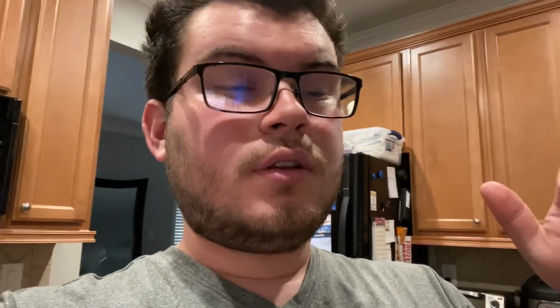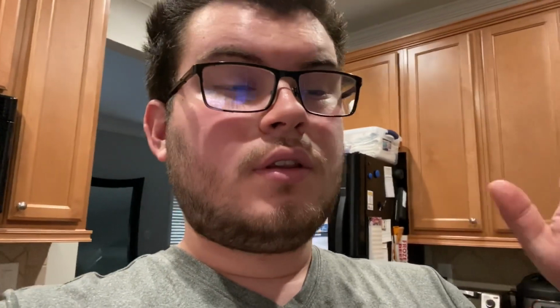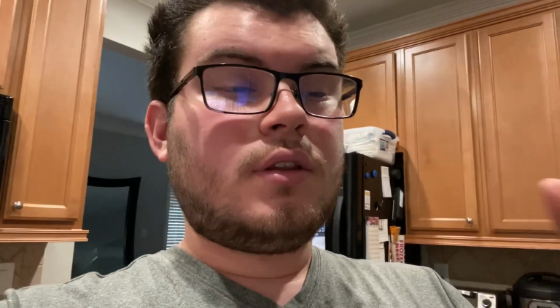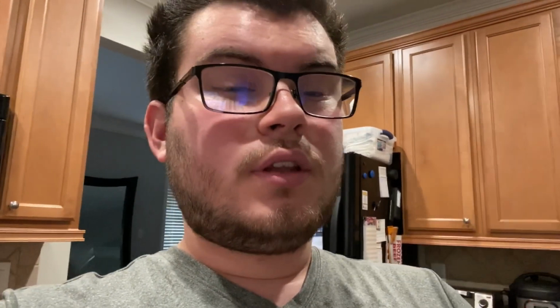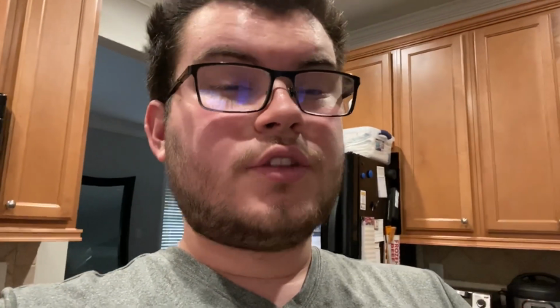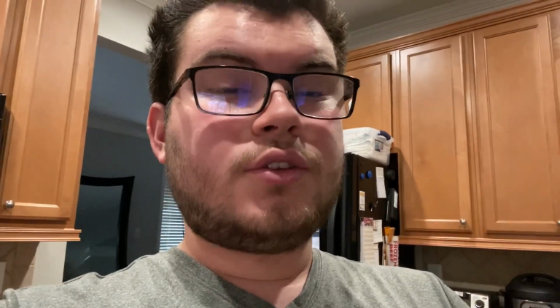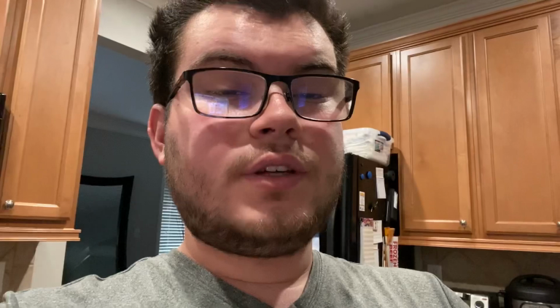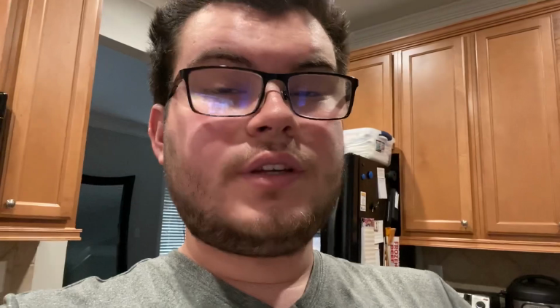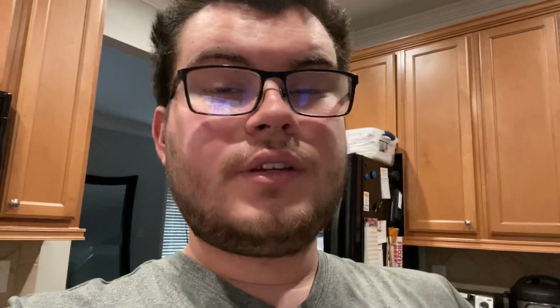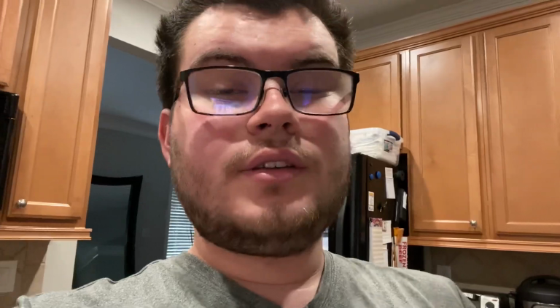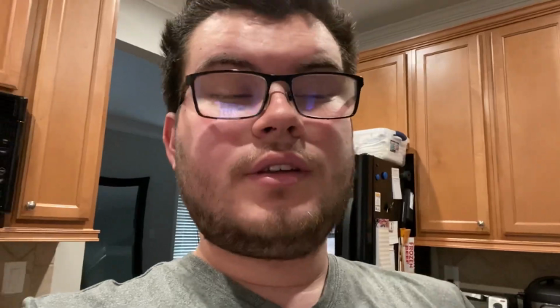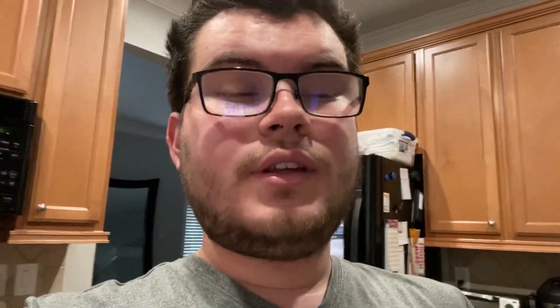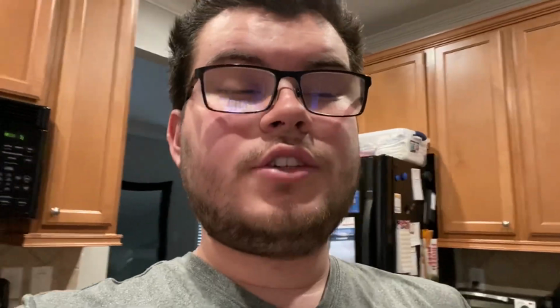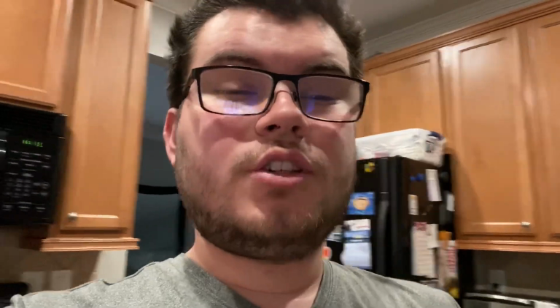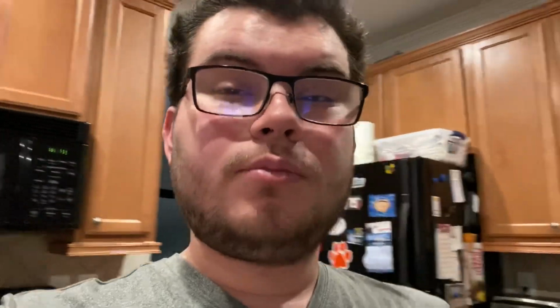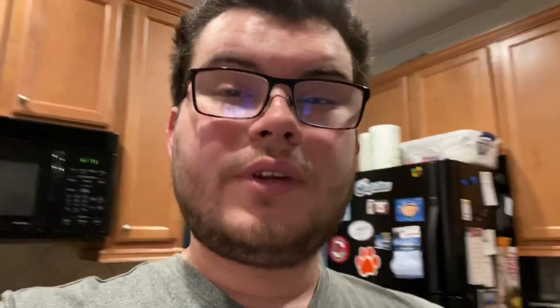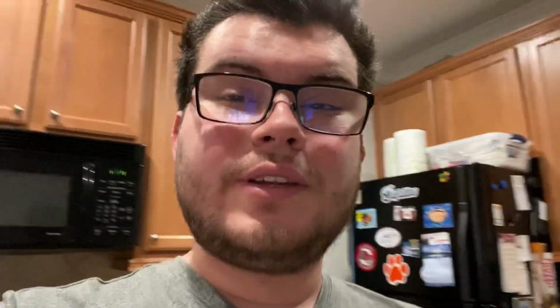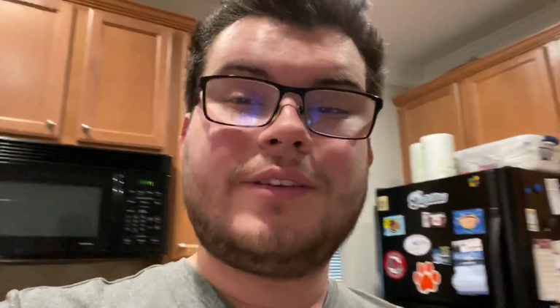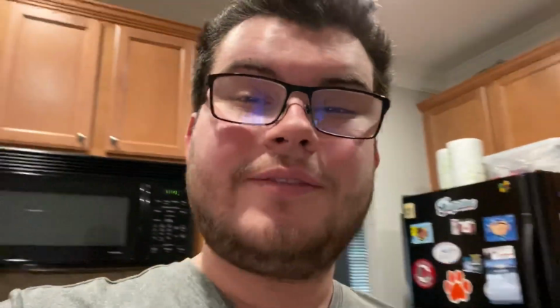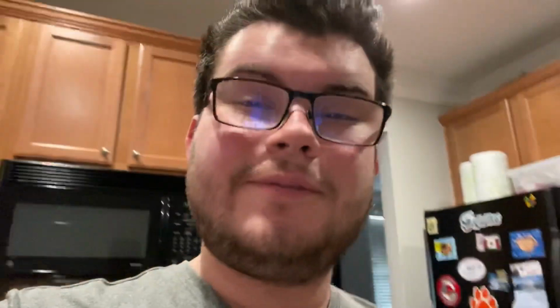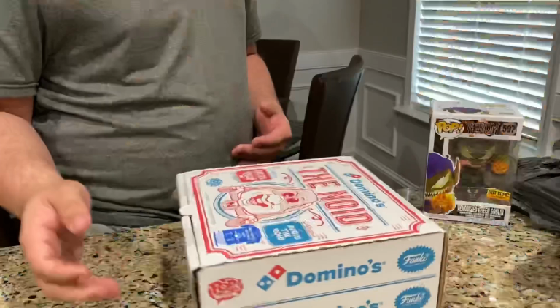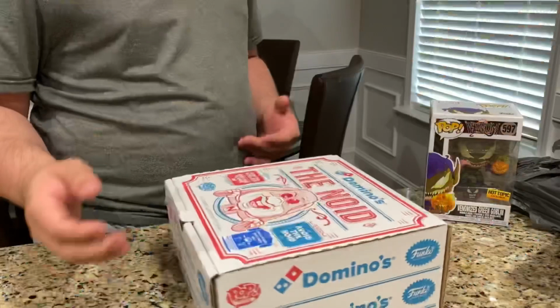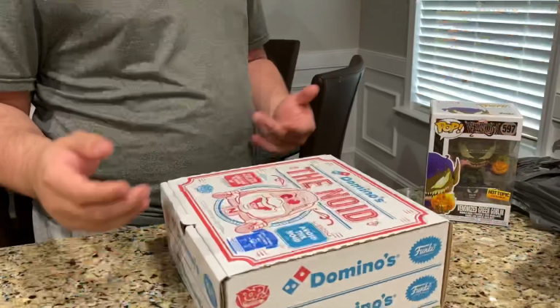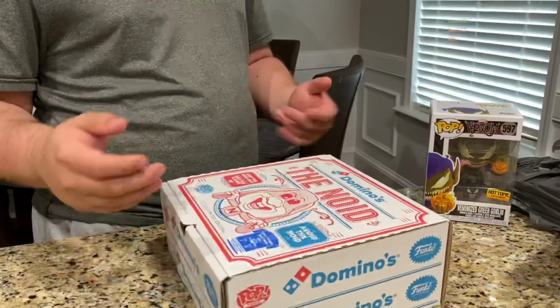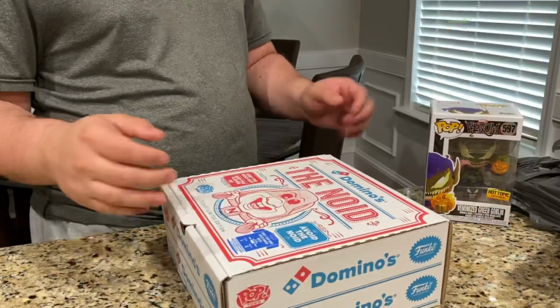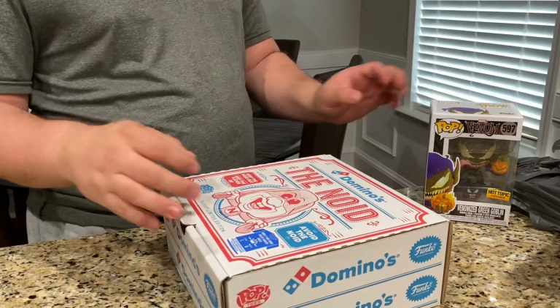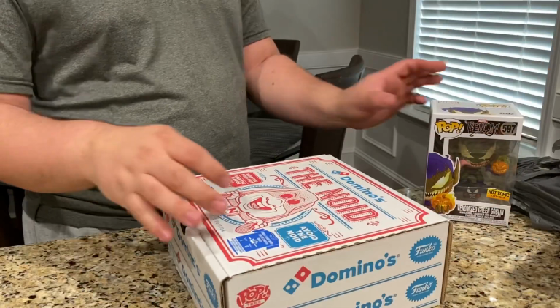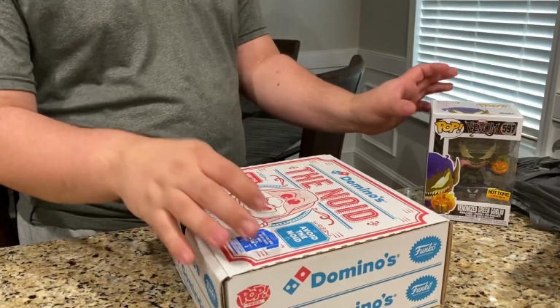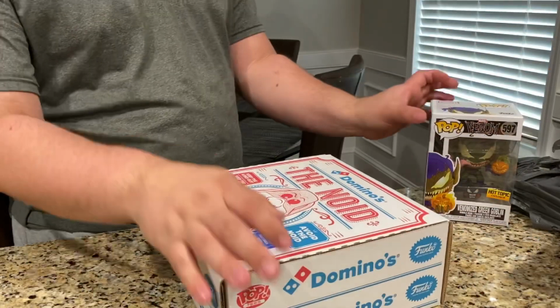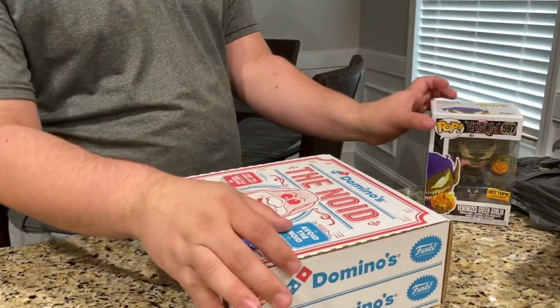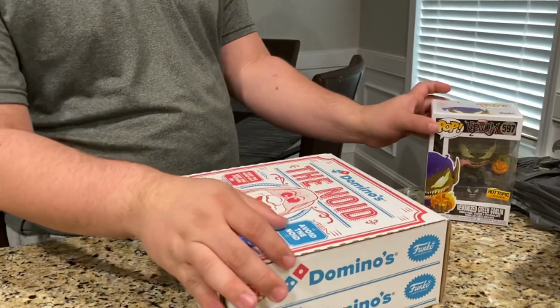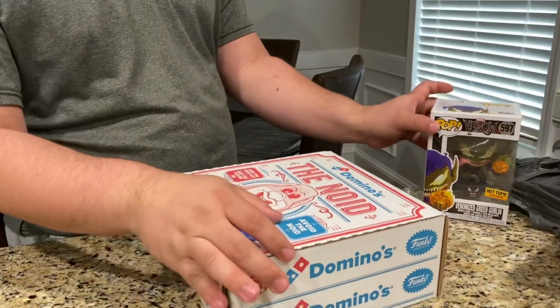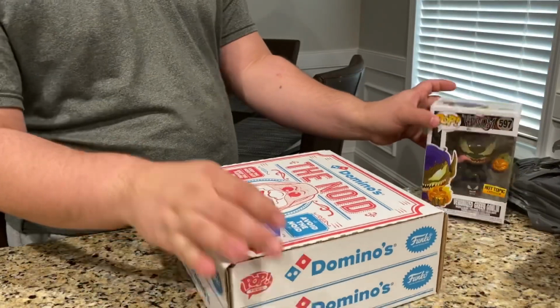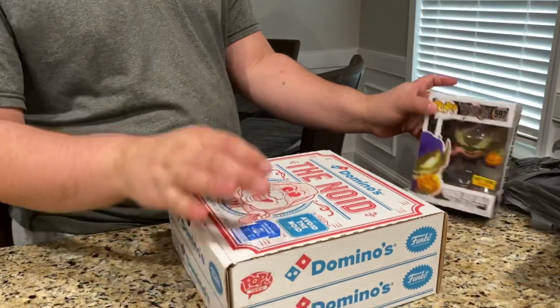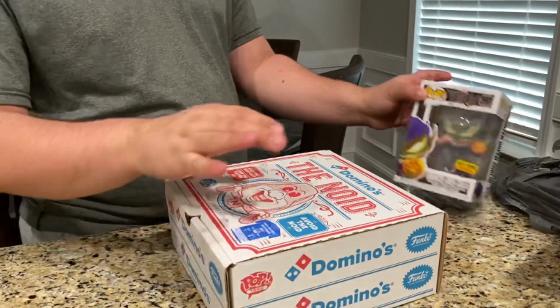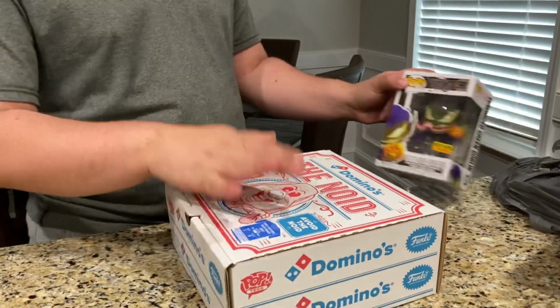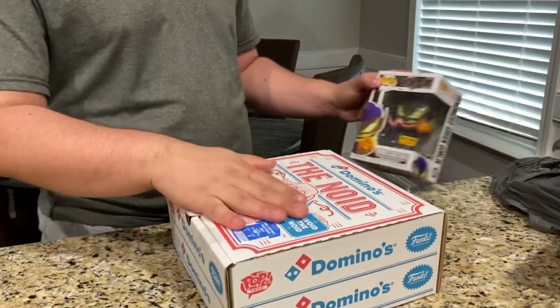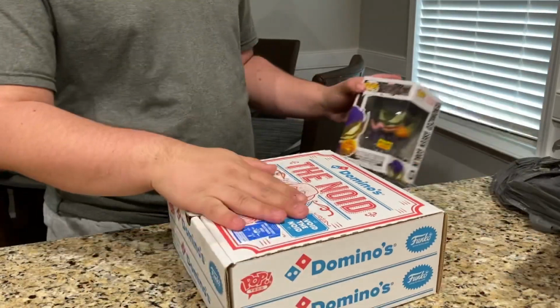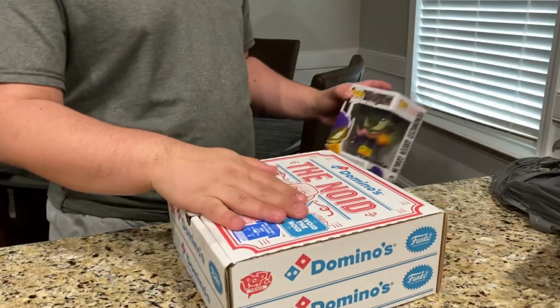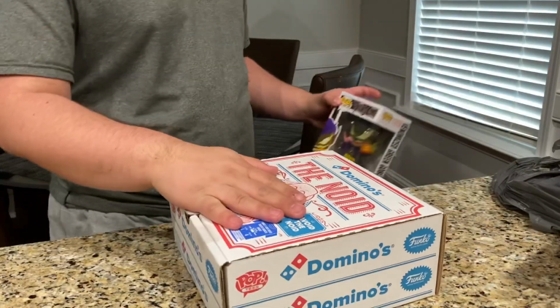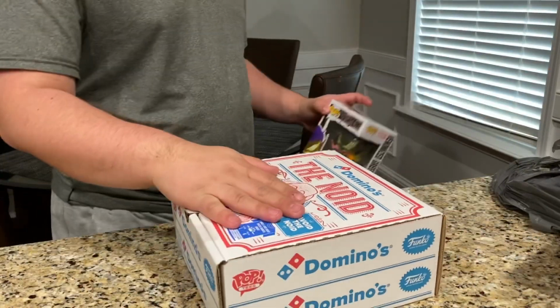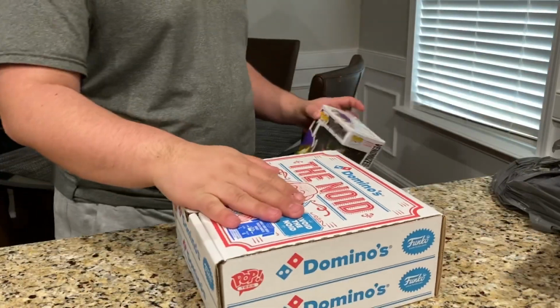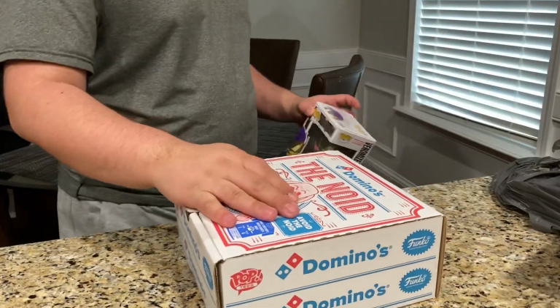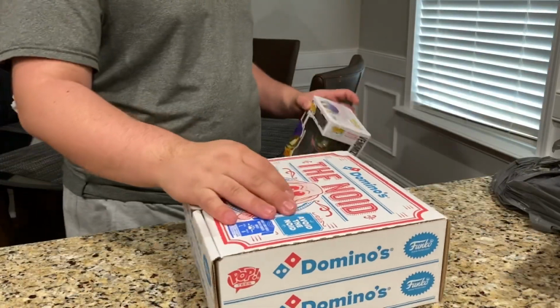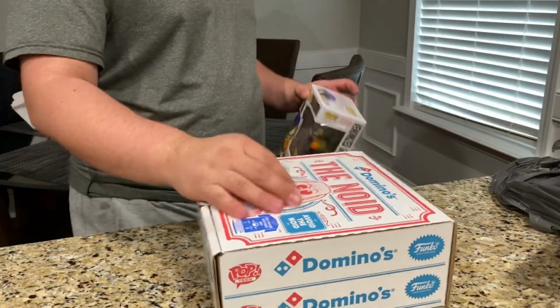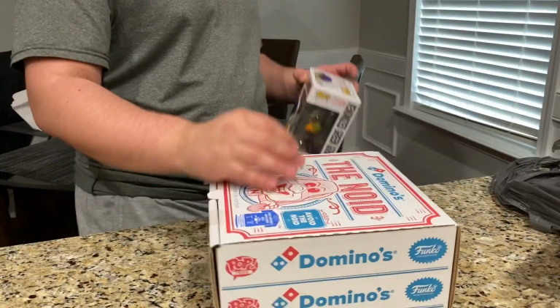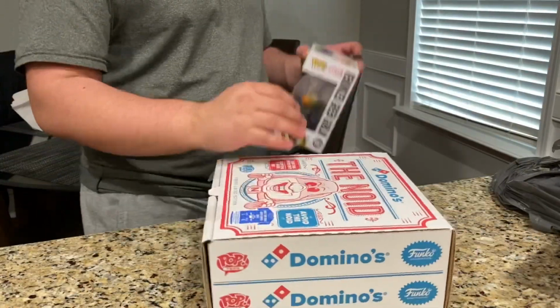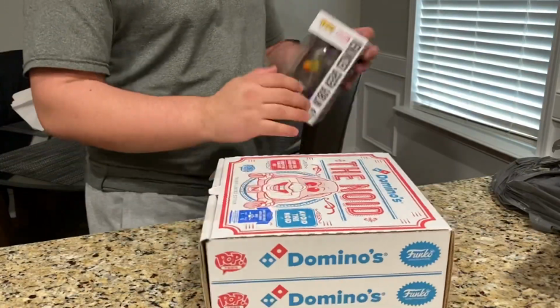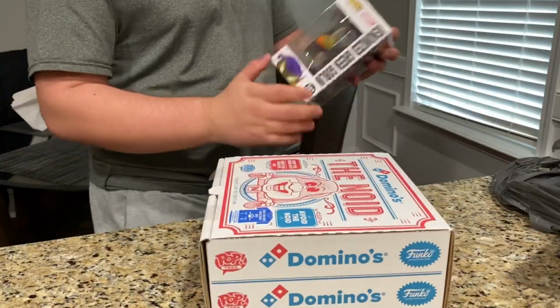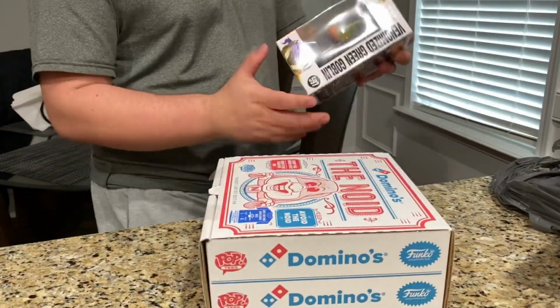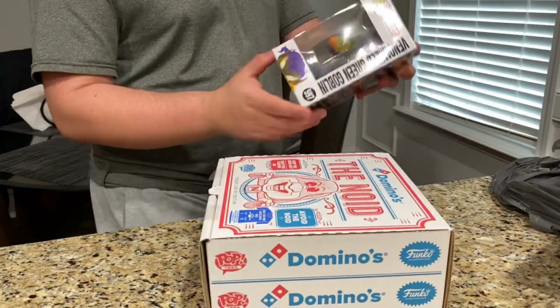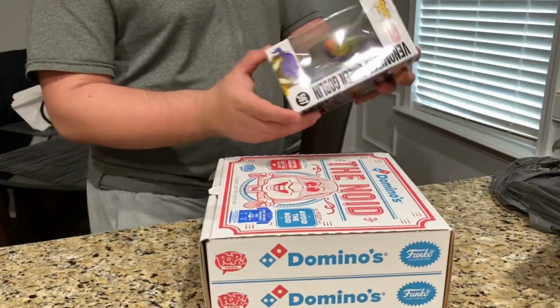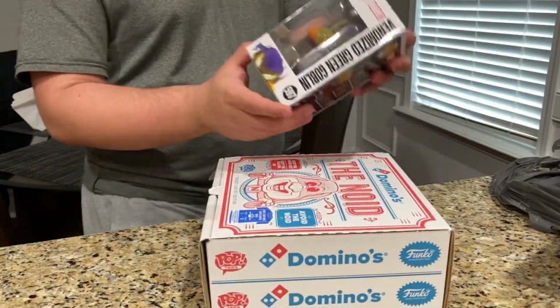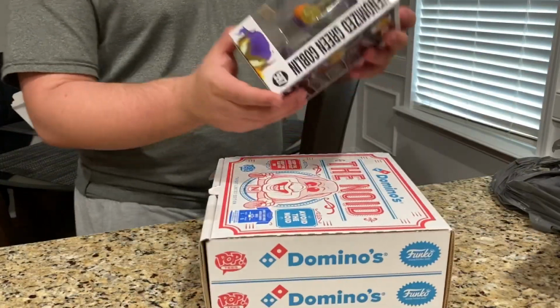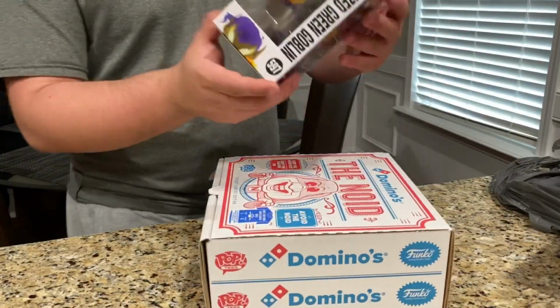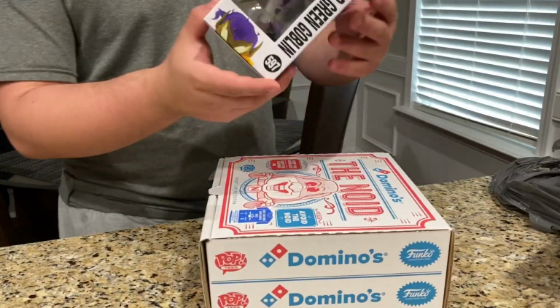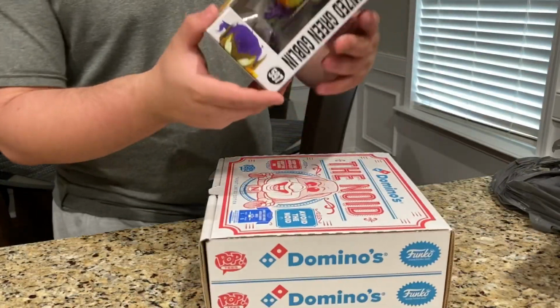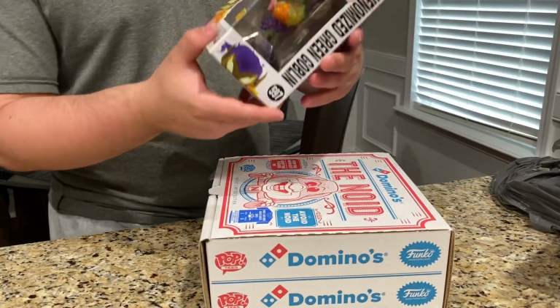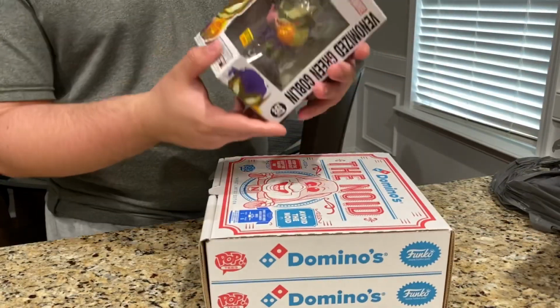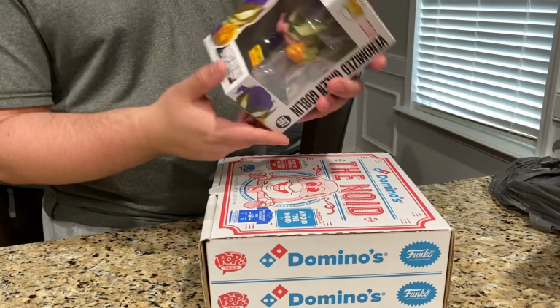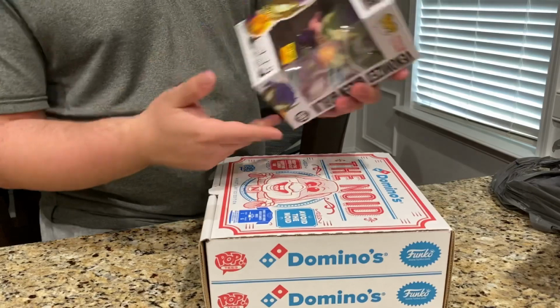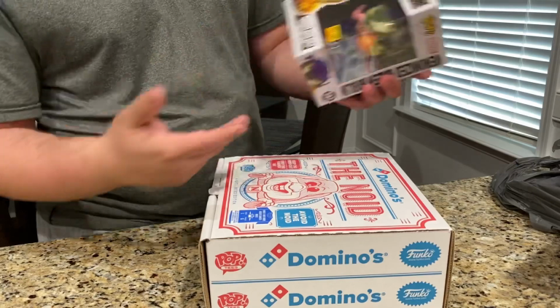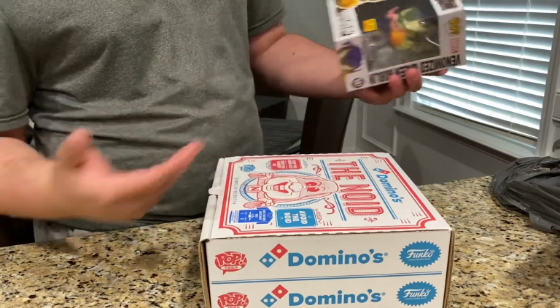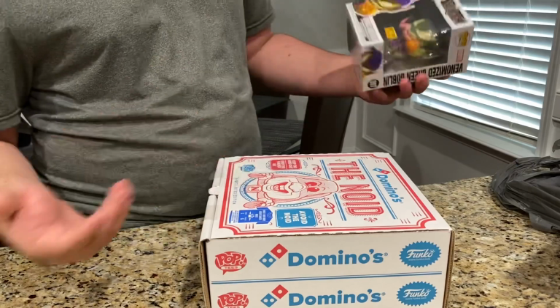Let's go ahead and jump right in. Geeksters, so we're going to save Mr. Pizza — Domino's Pizza.